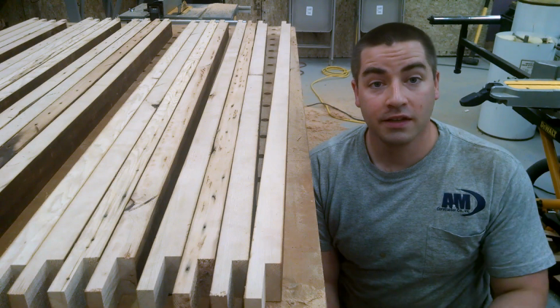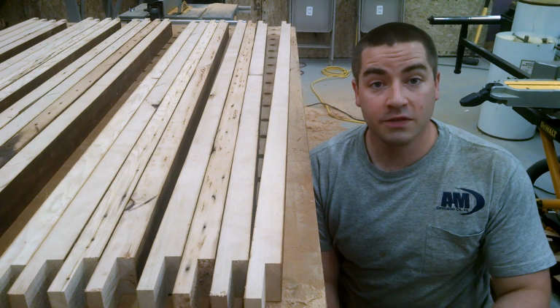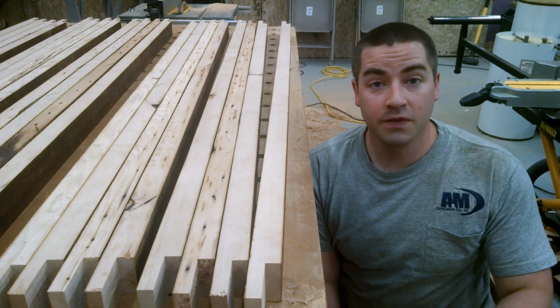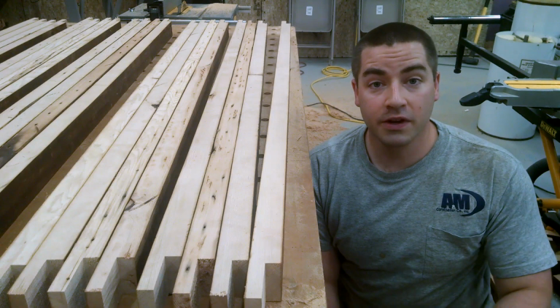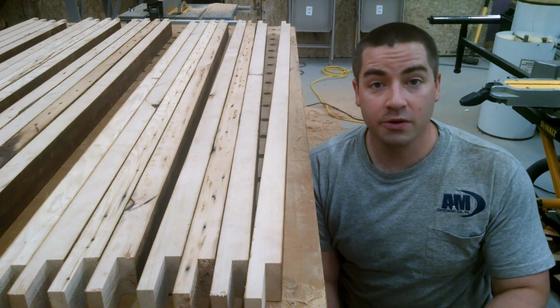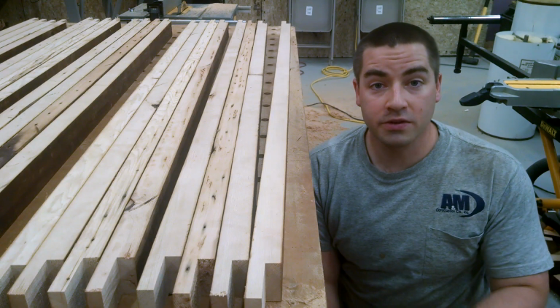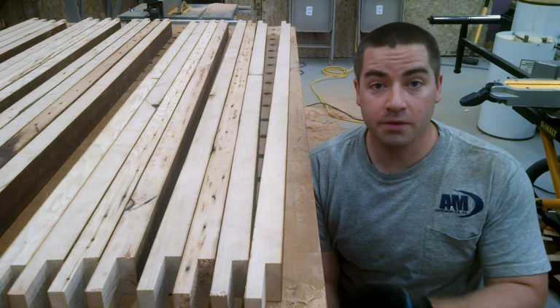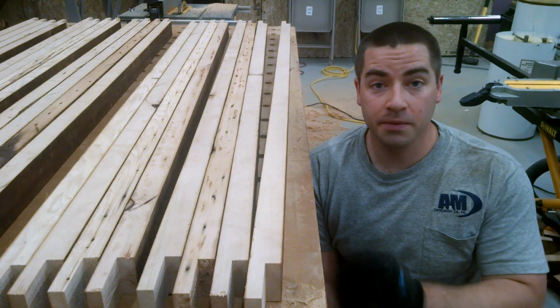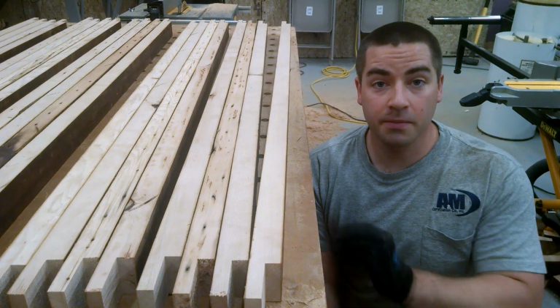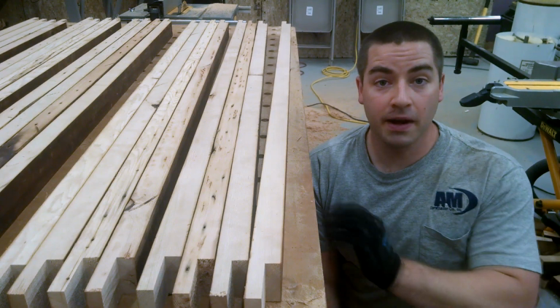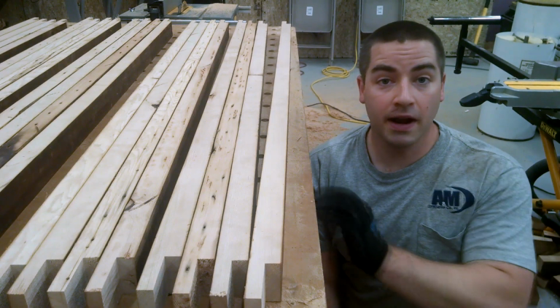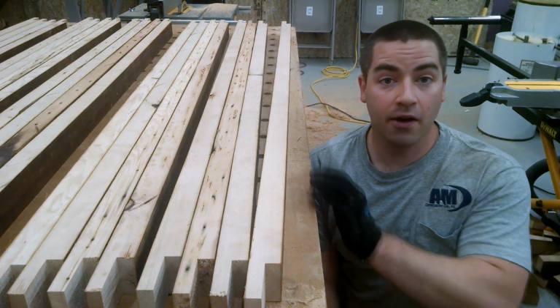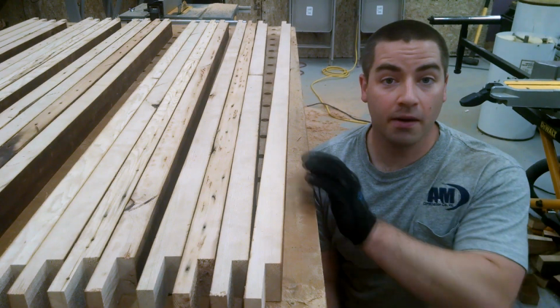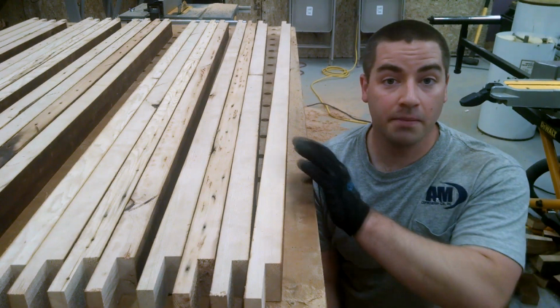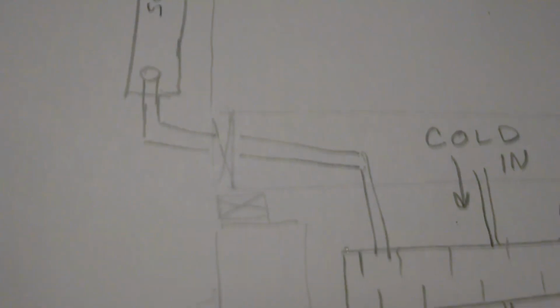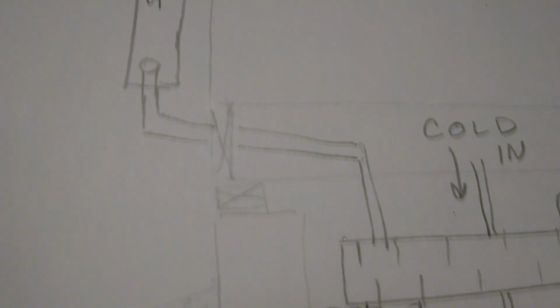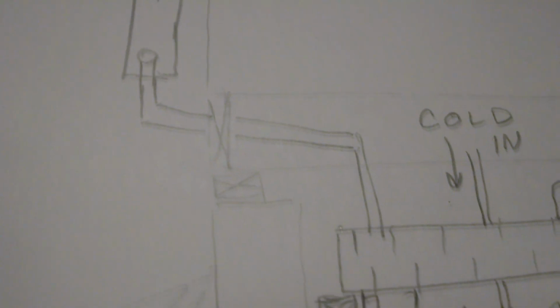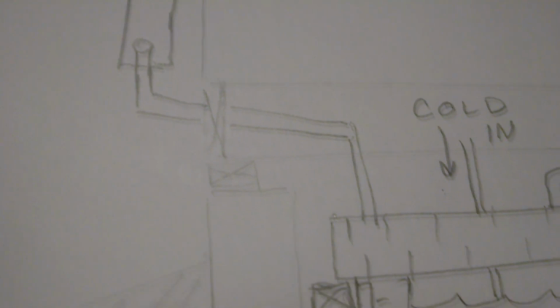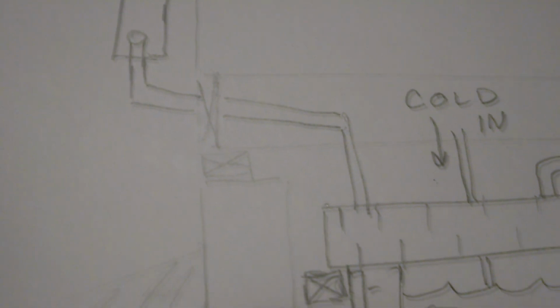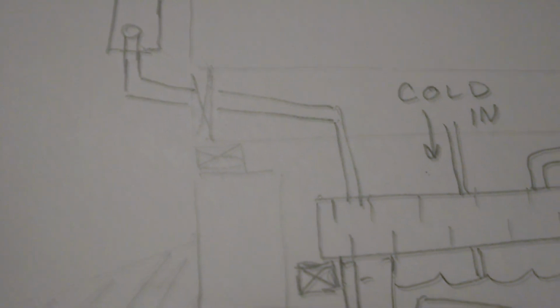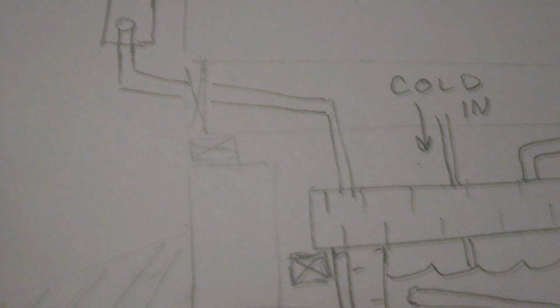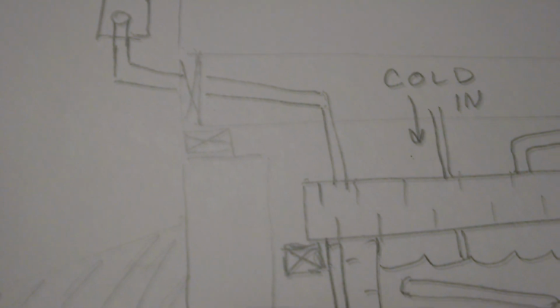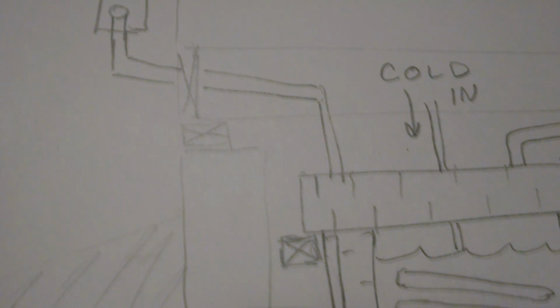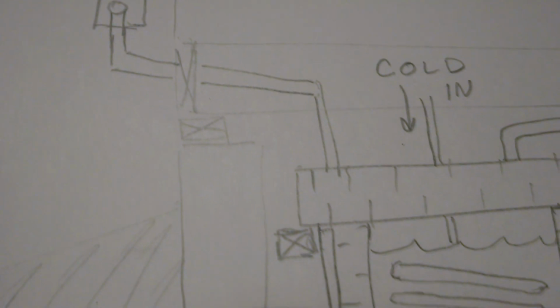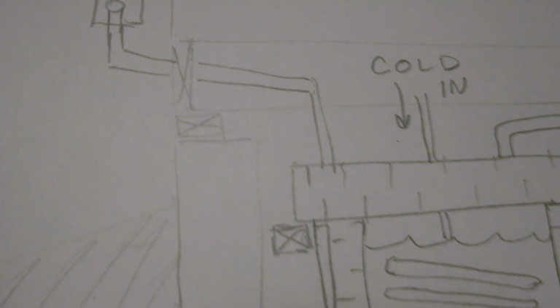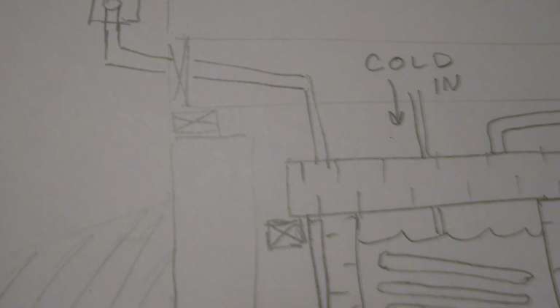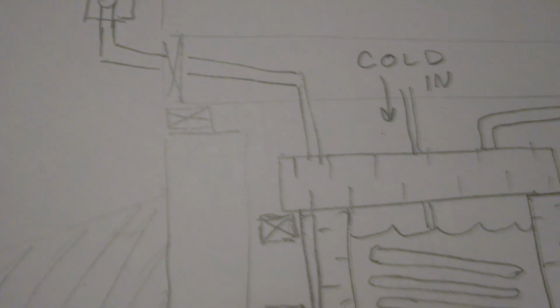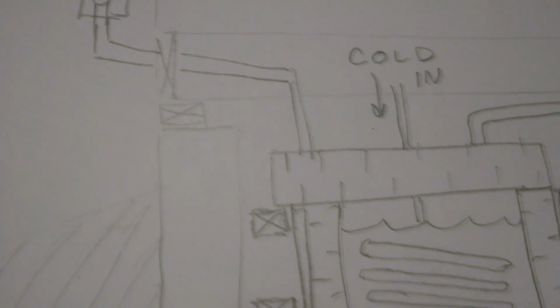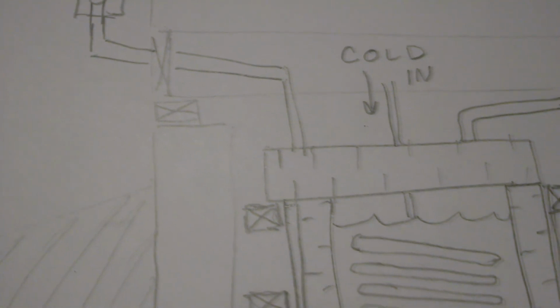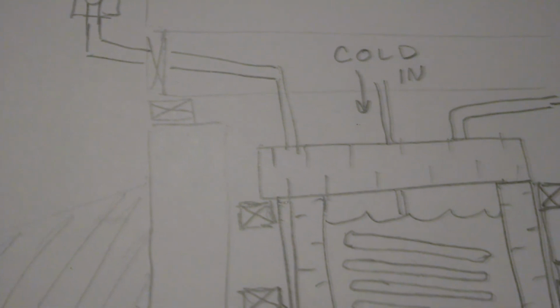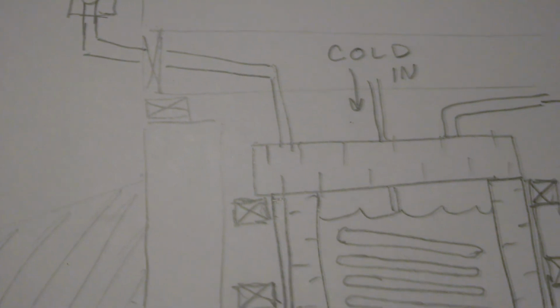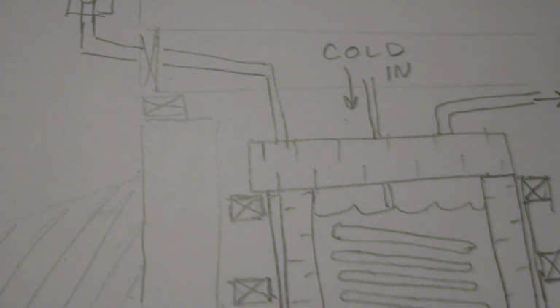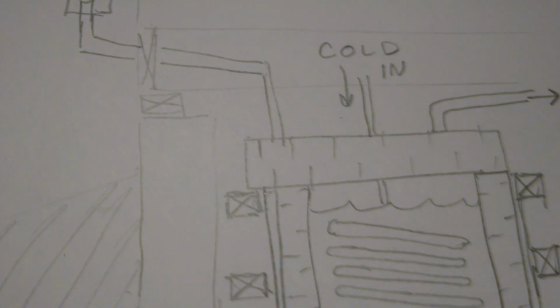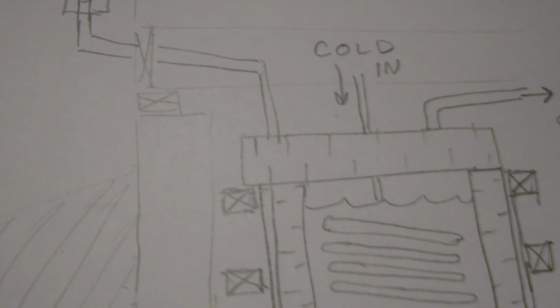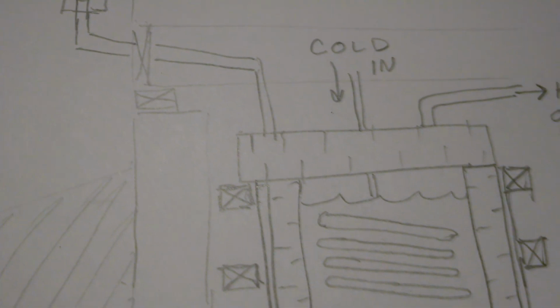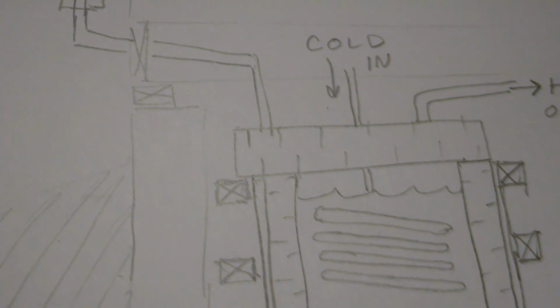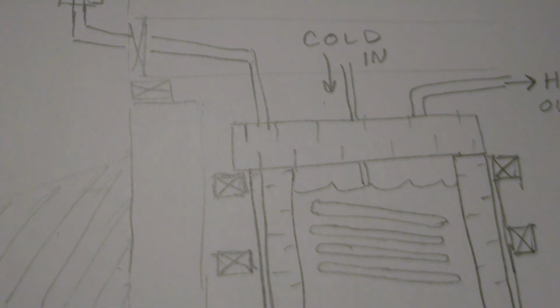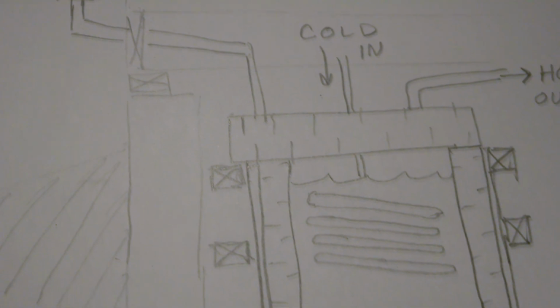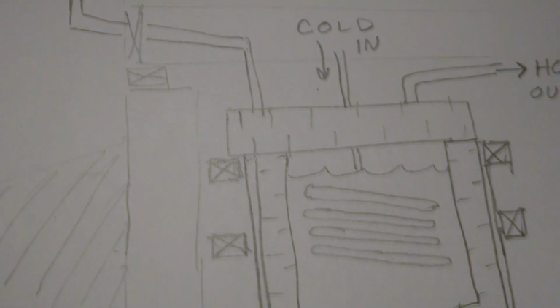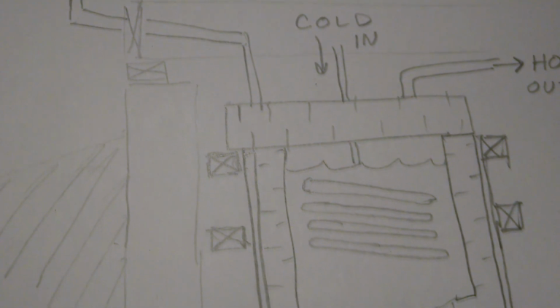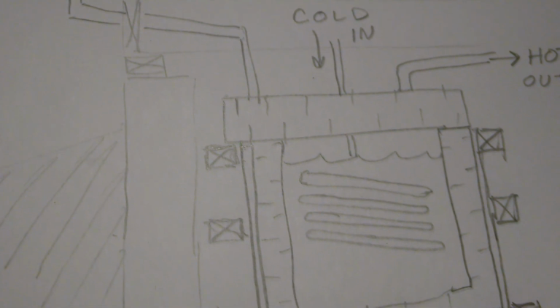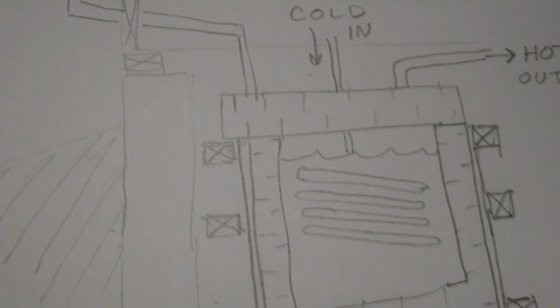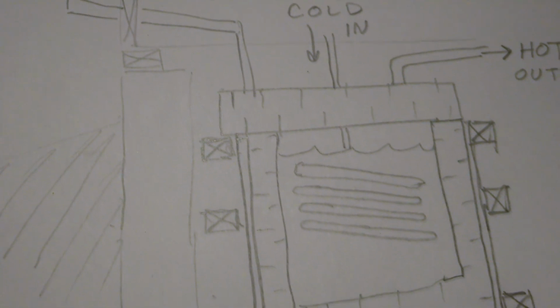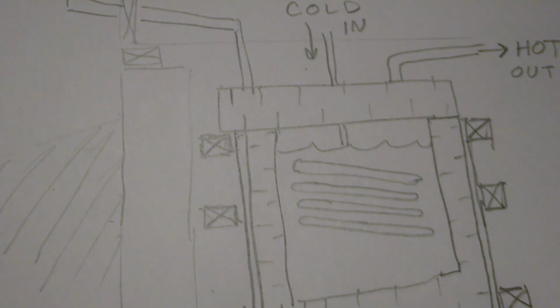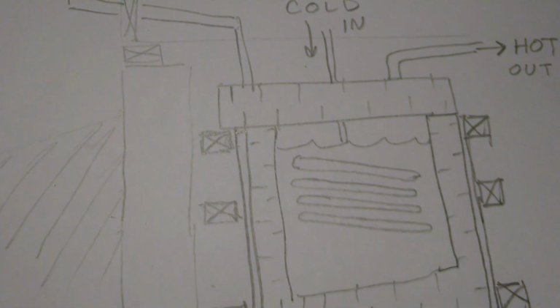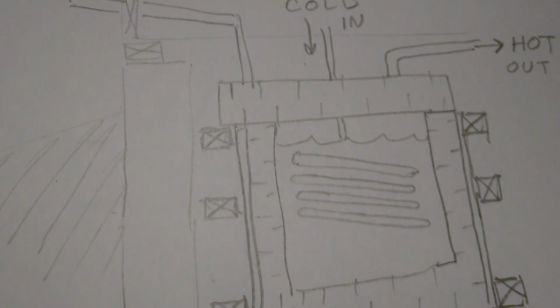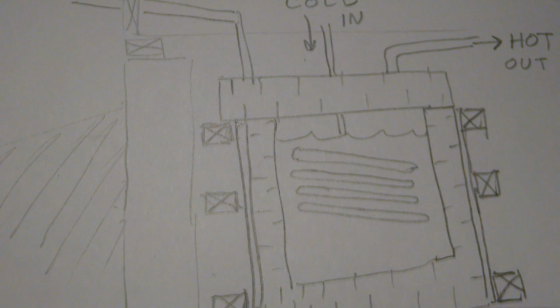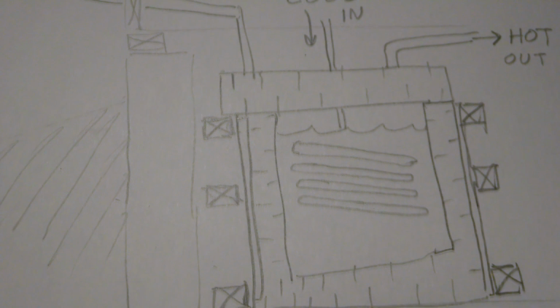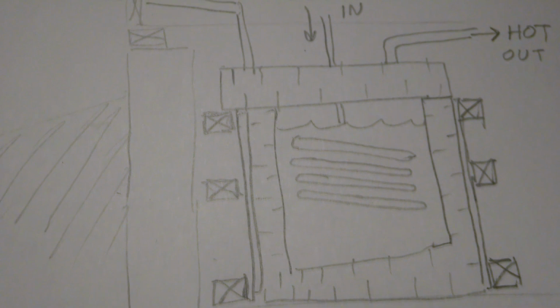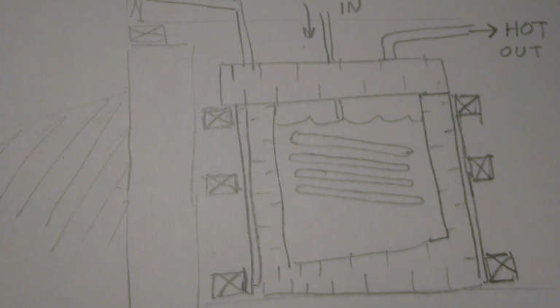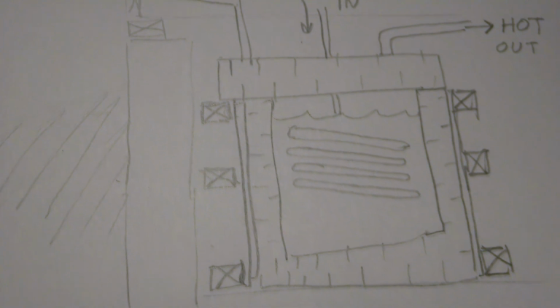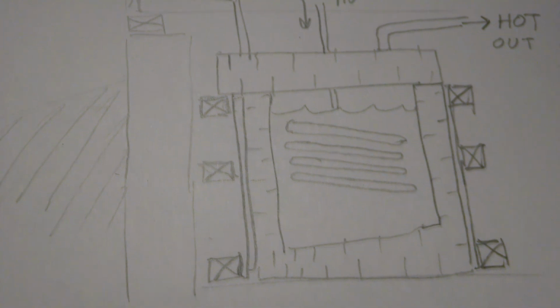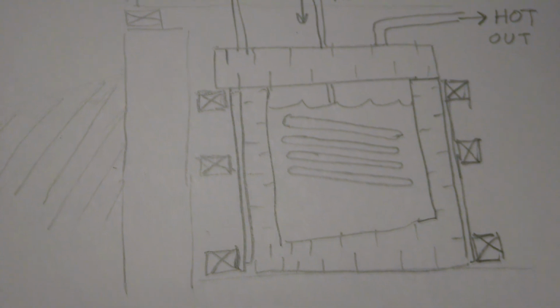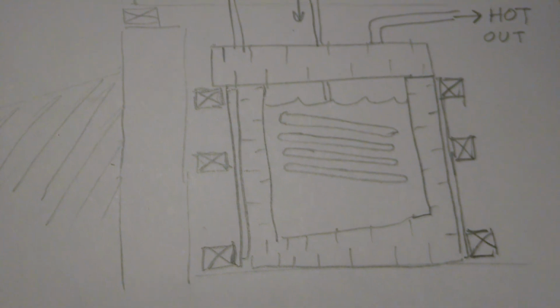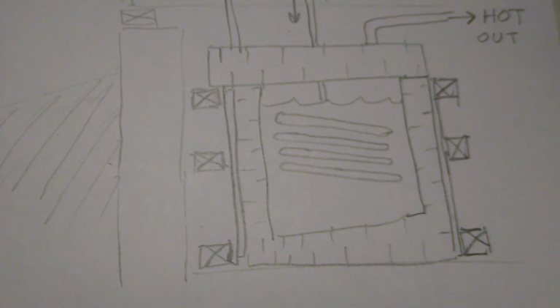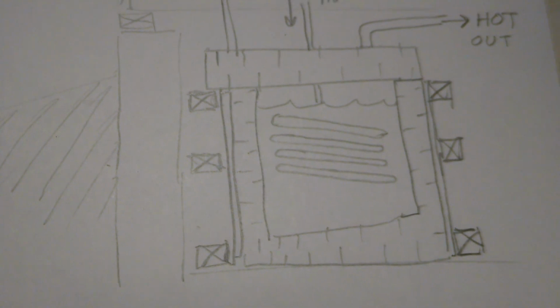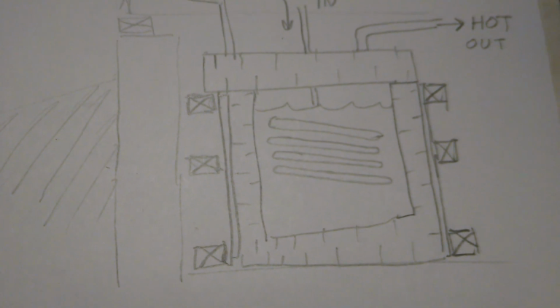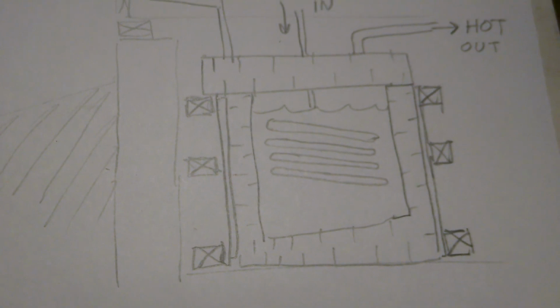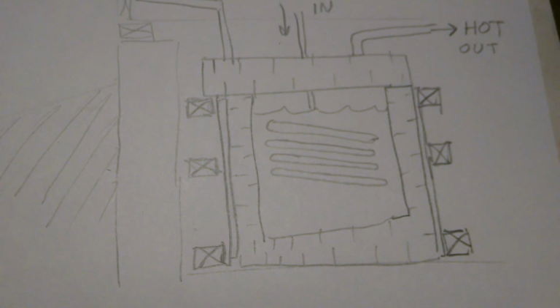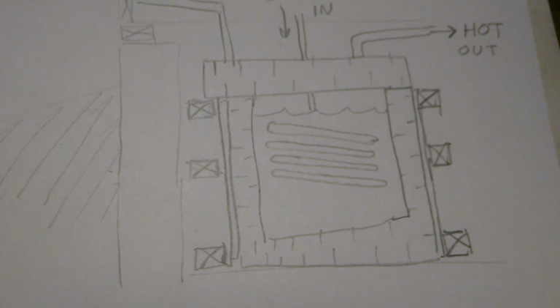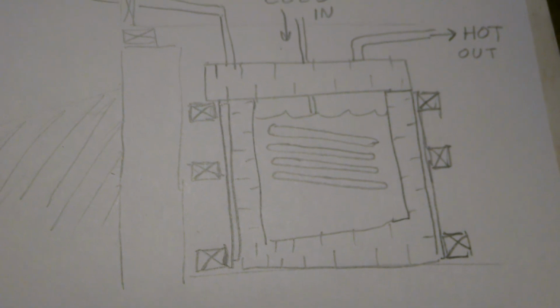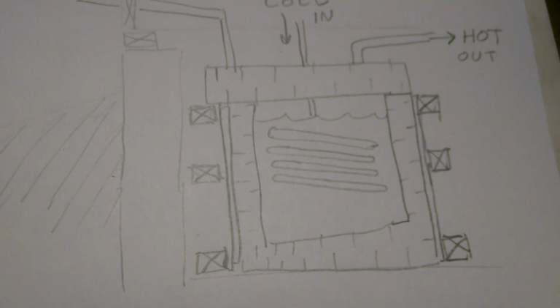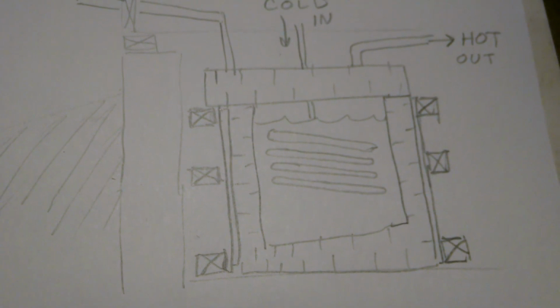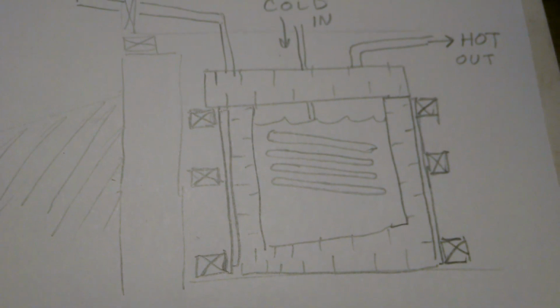This video is going to be about how I made the structural members for the domestic hot water tank that I'll be building.